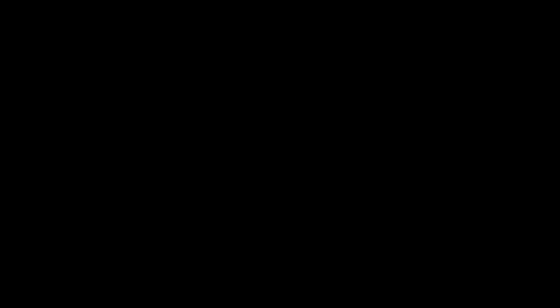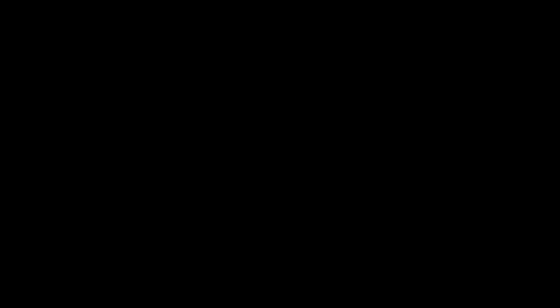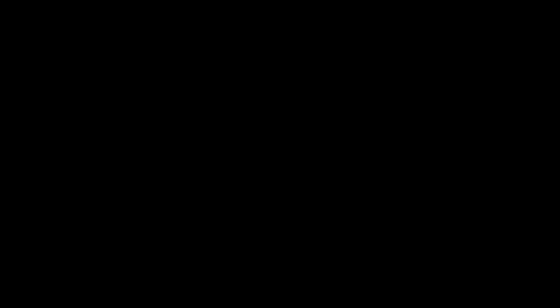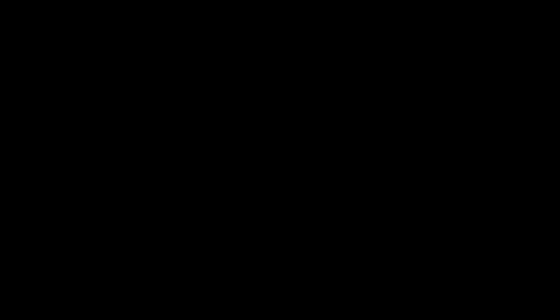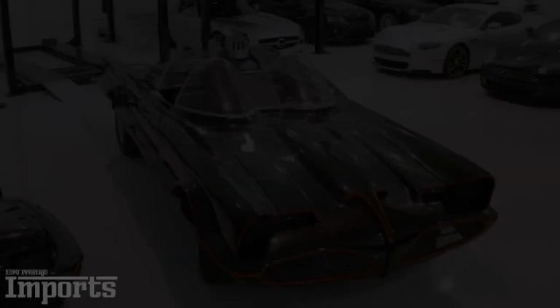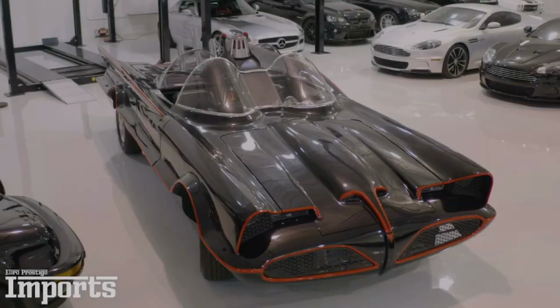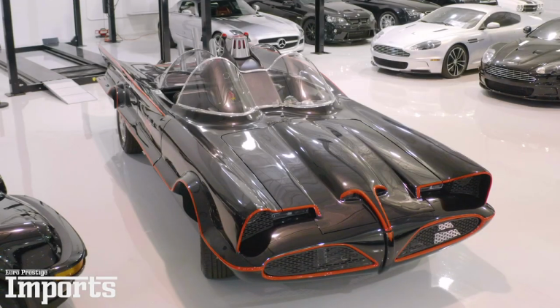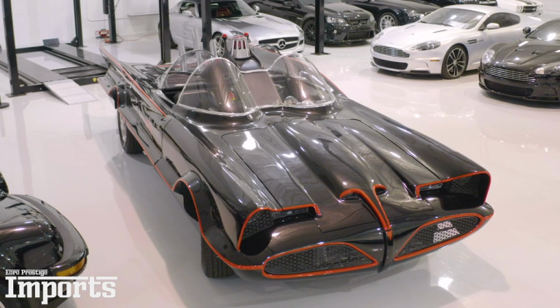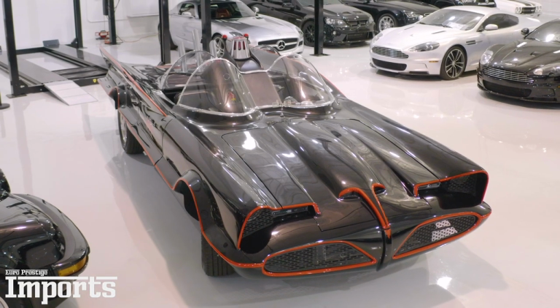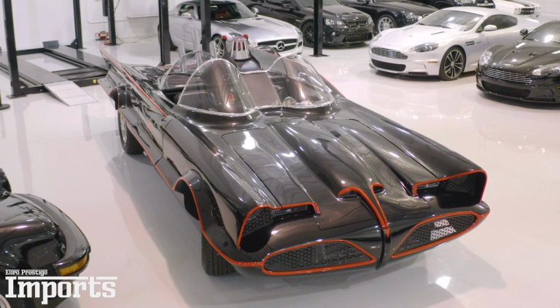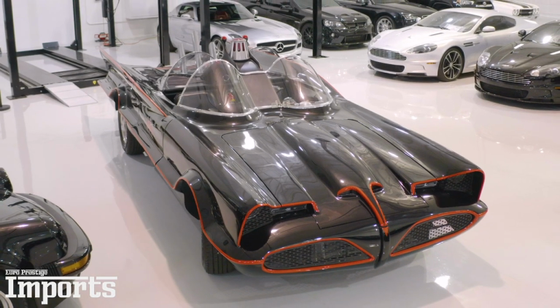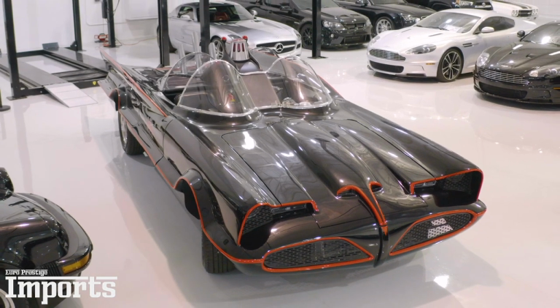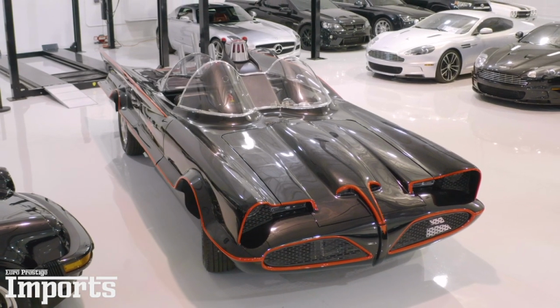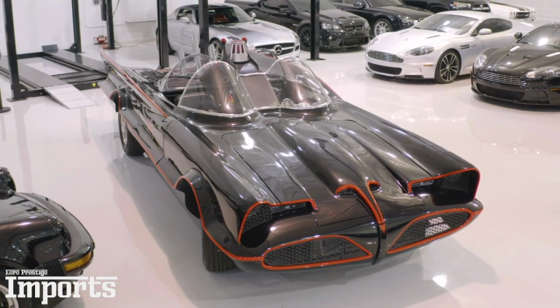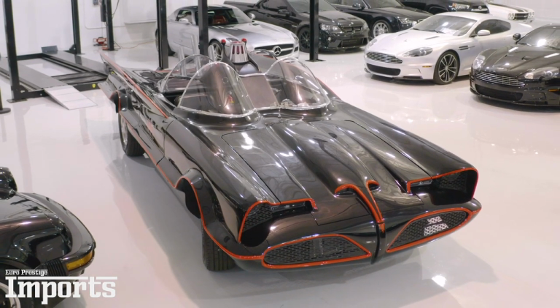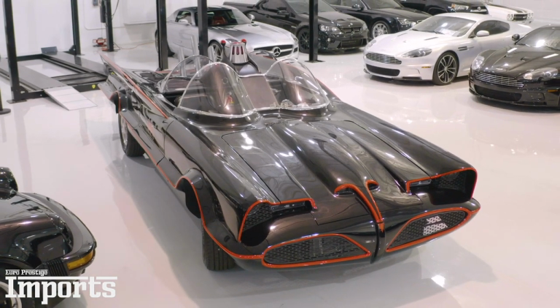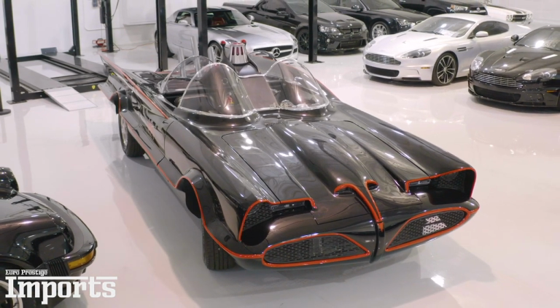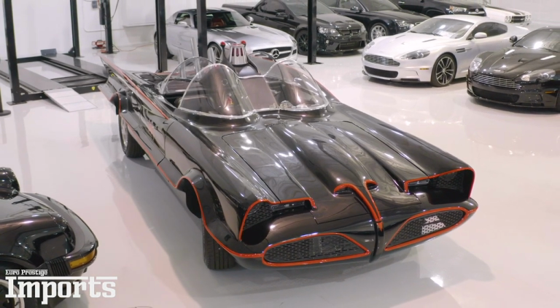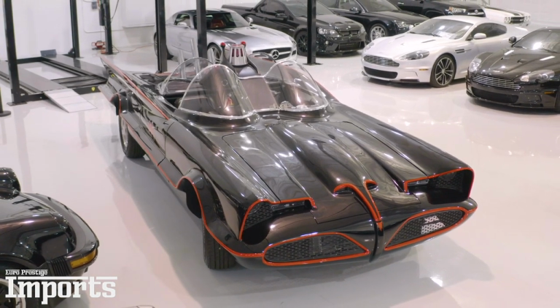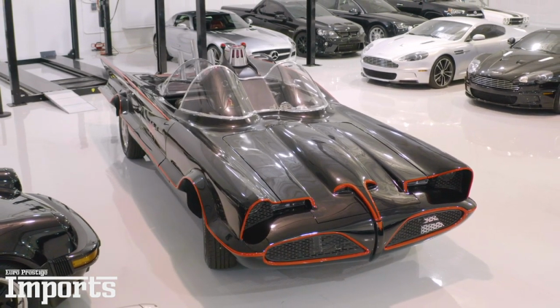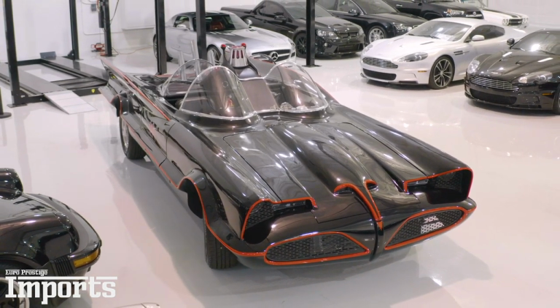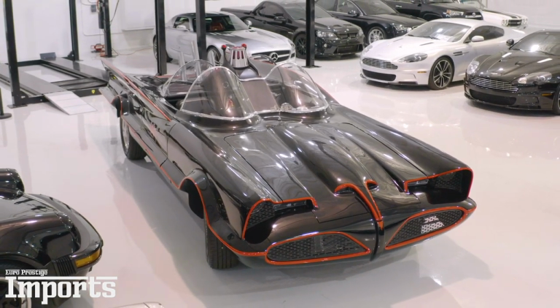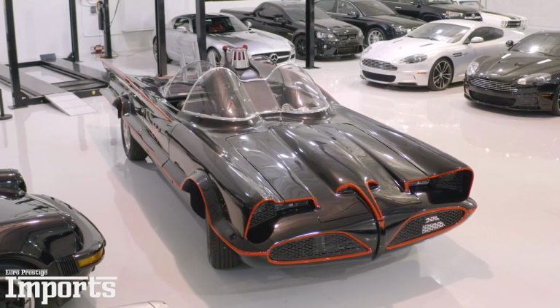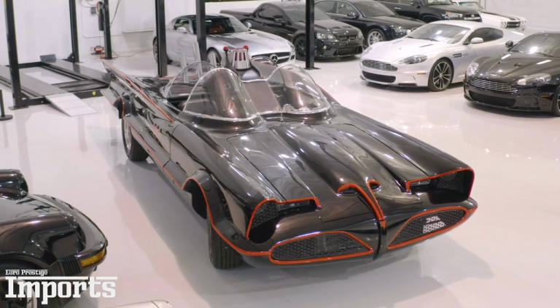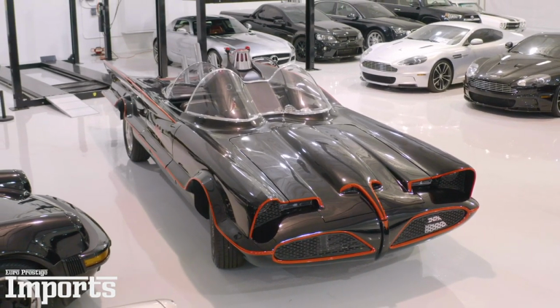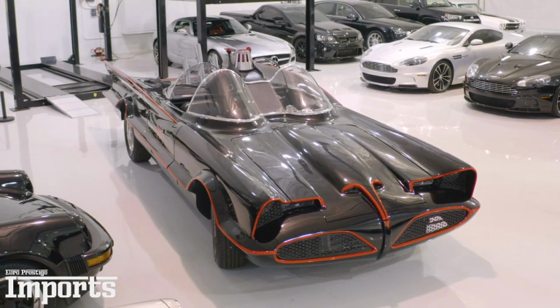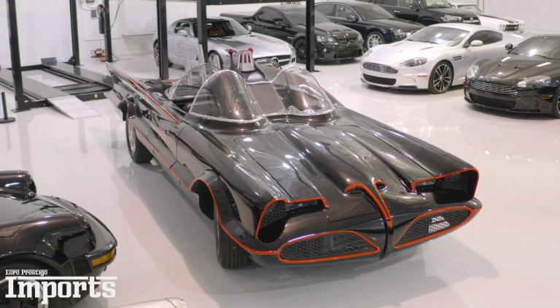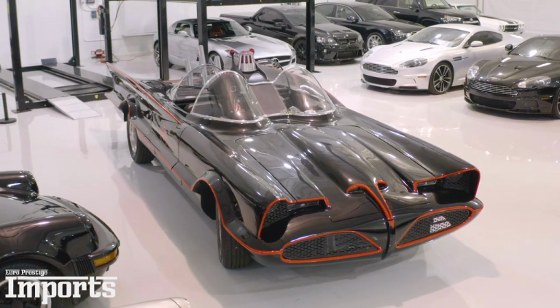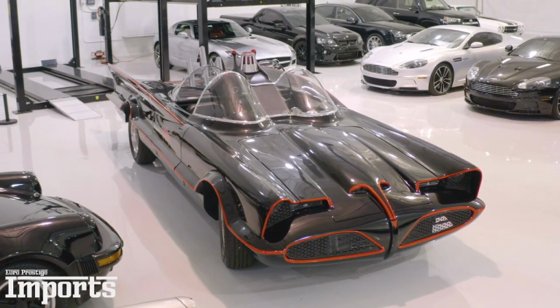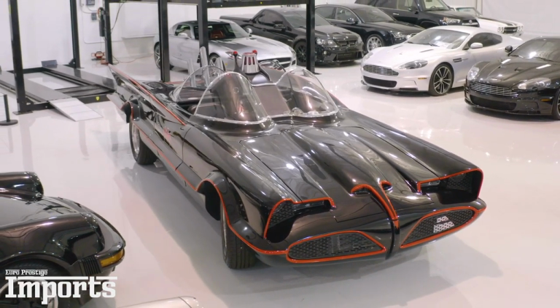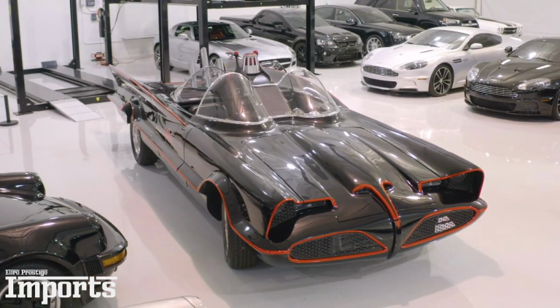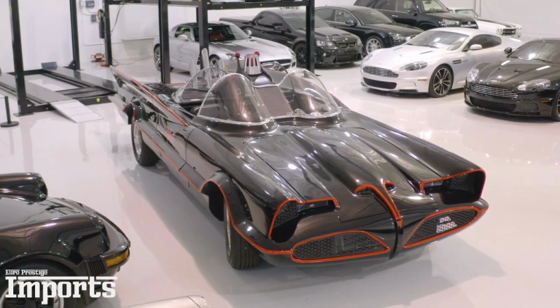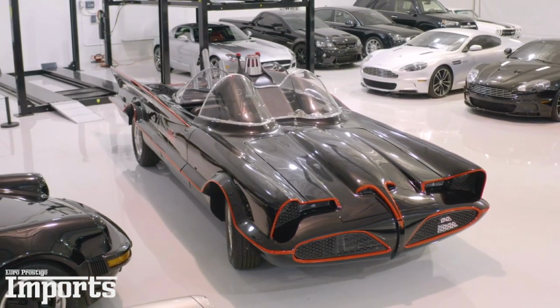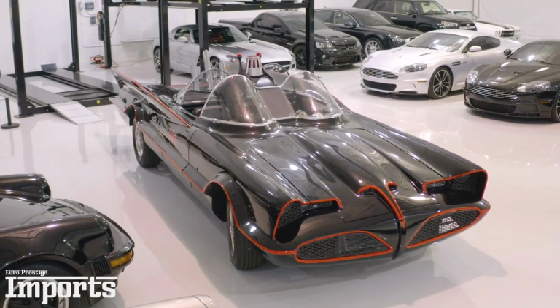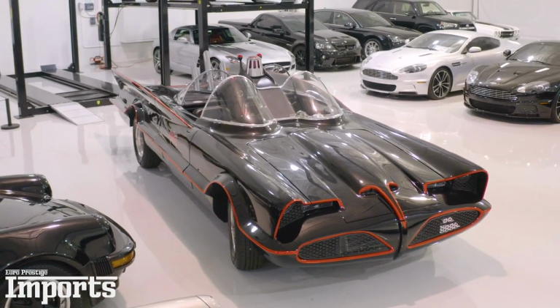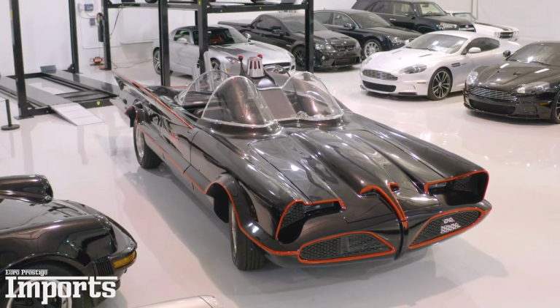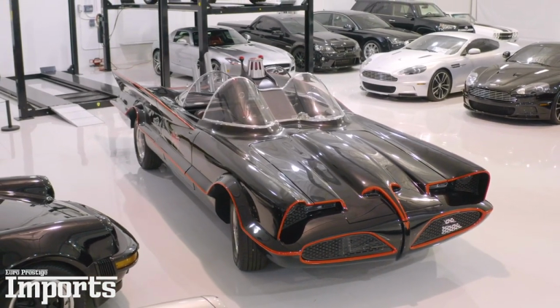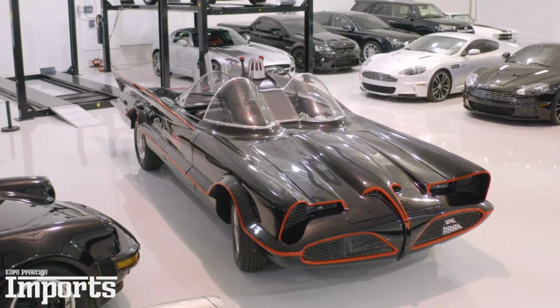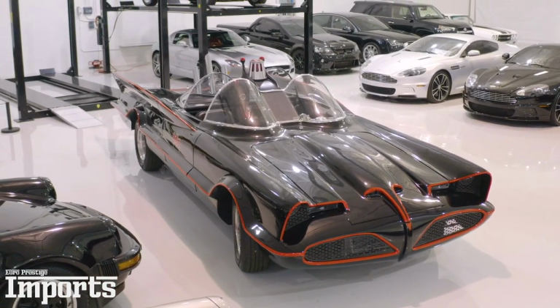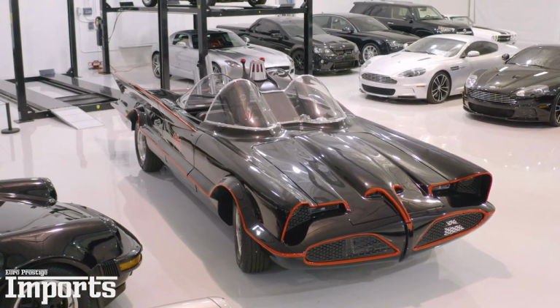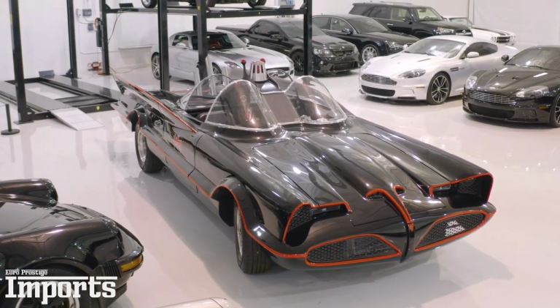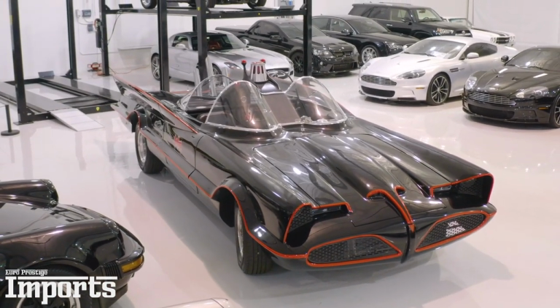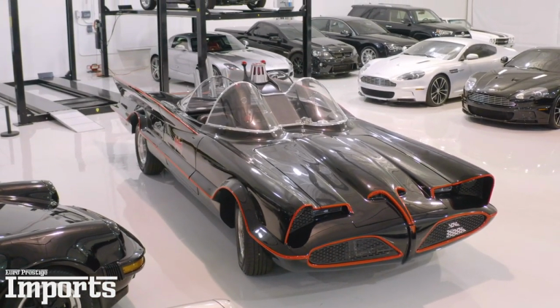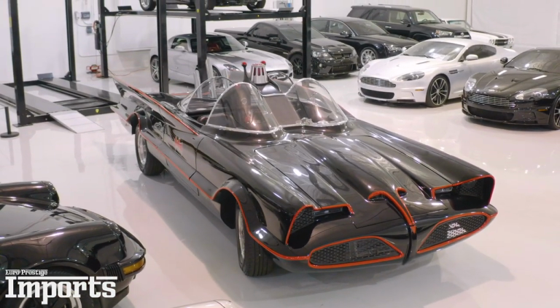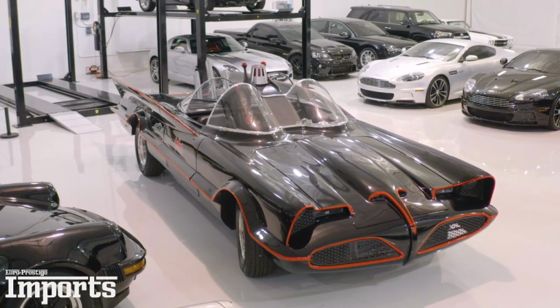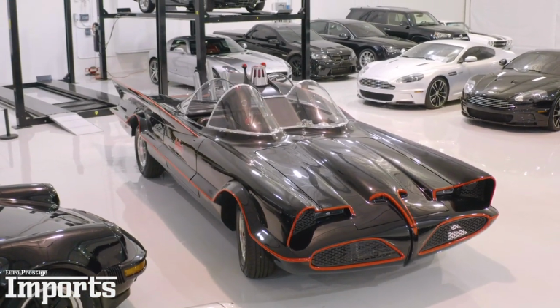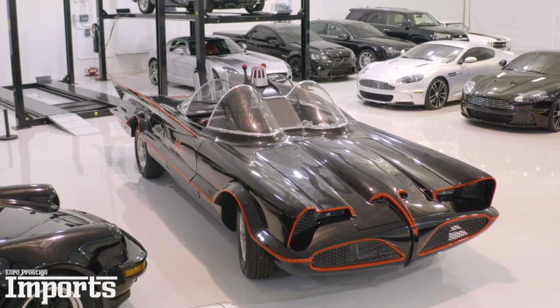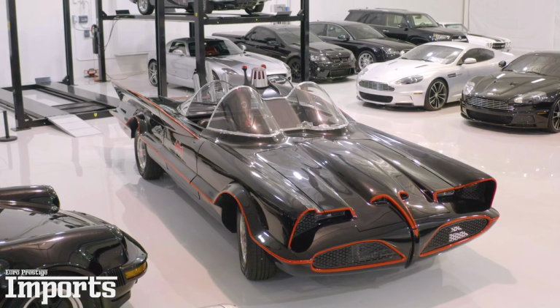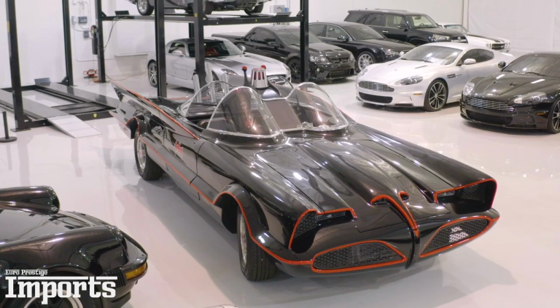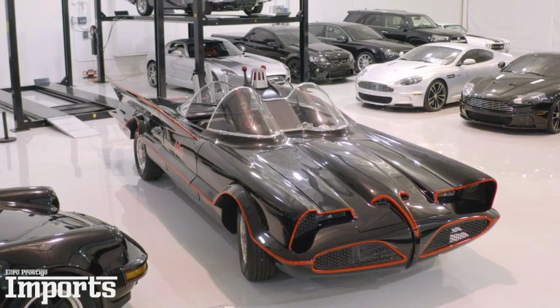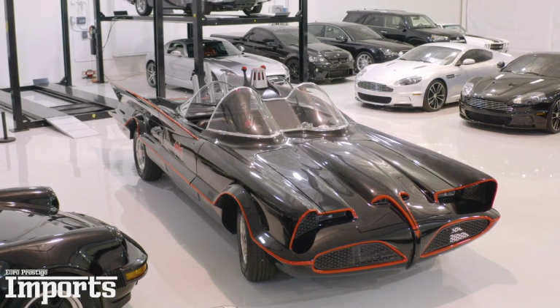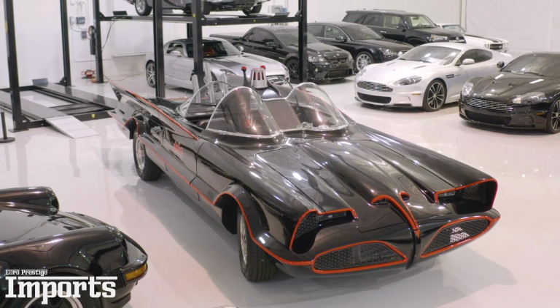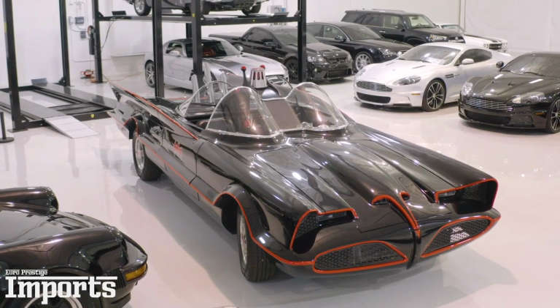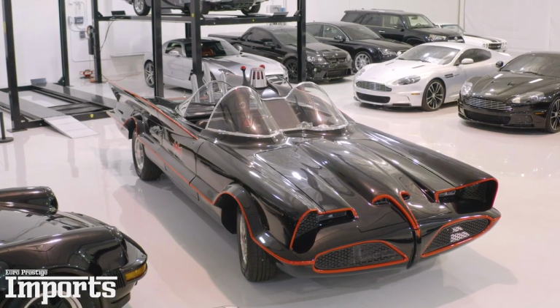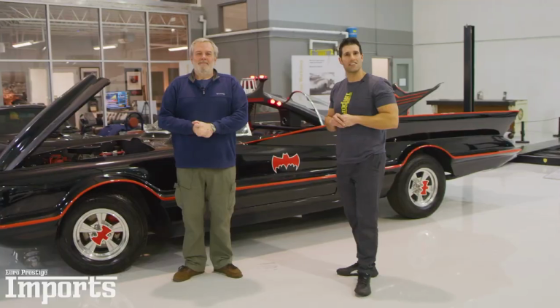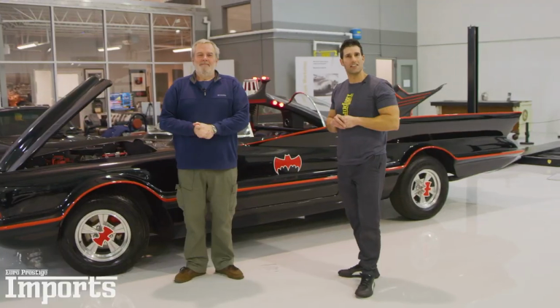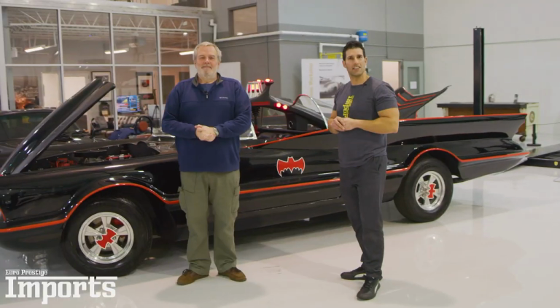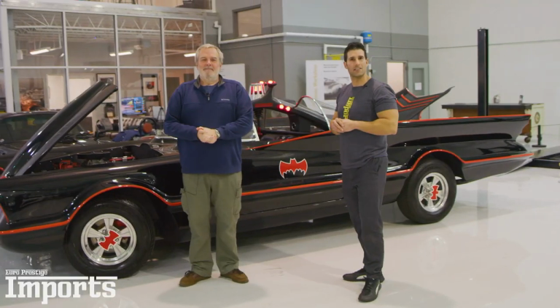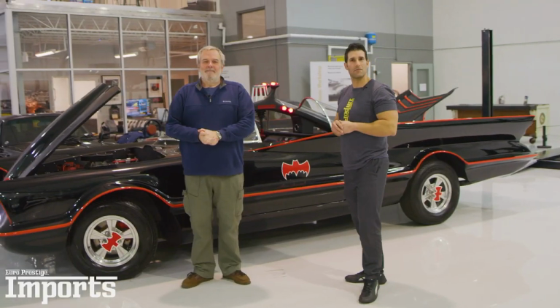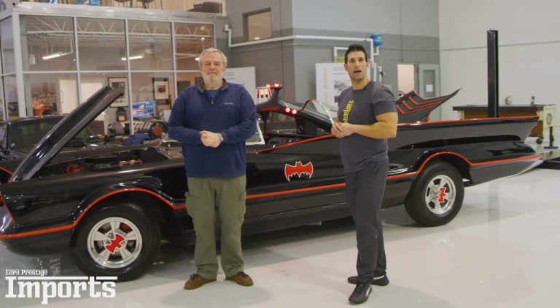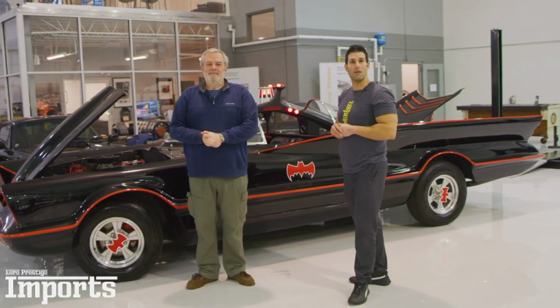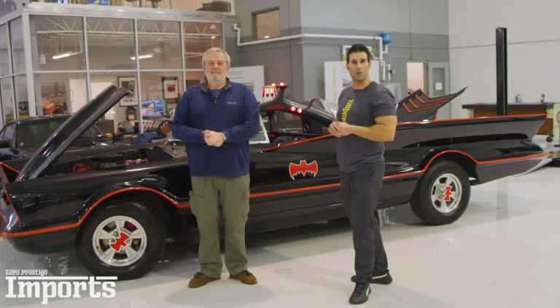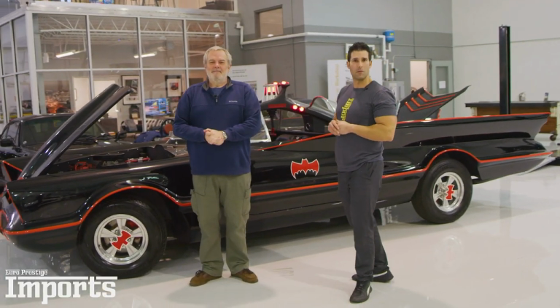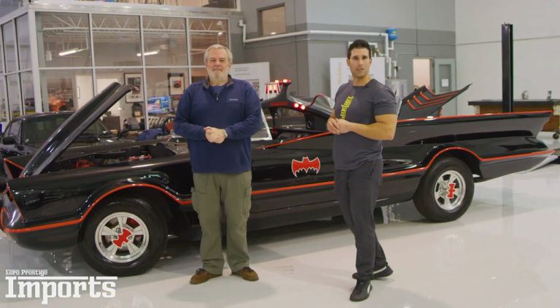Hi guys, my name is Marcel and this is Steve Matchett, and today we have the privilege of sharing our 1966 Batmobile.